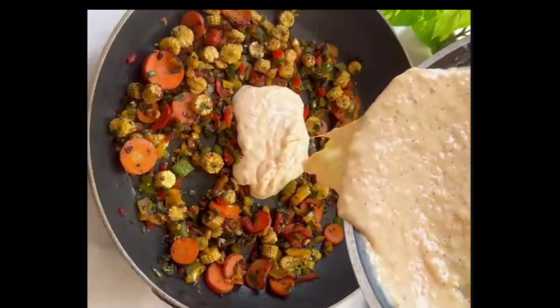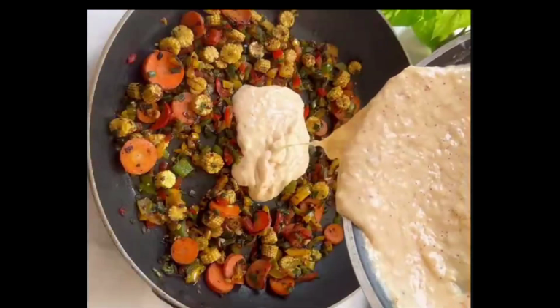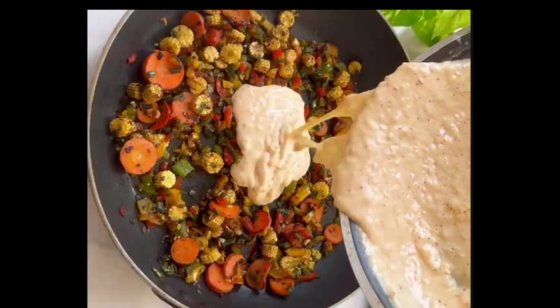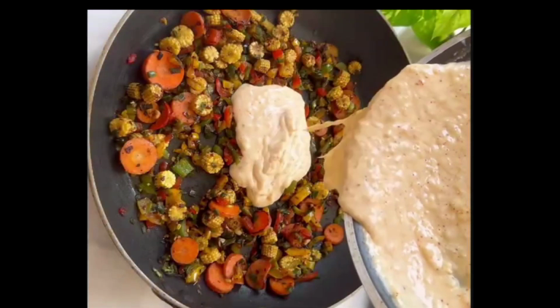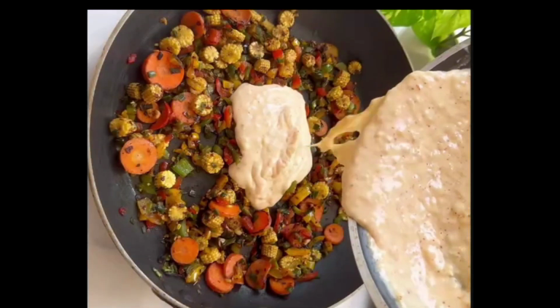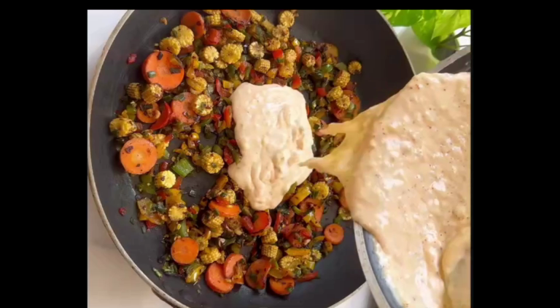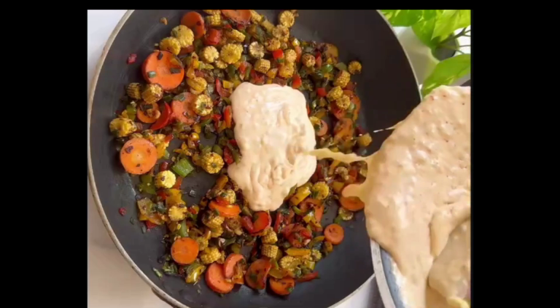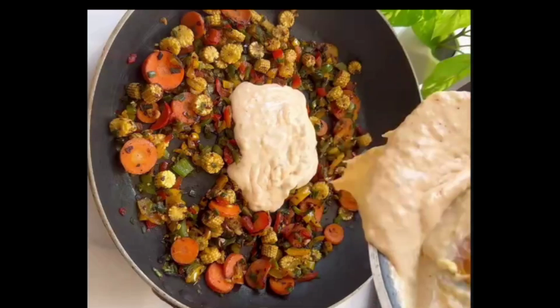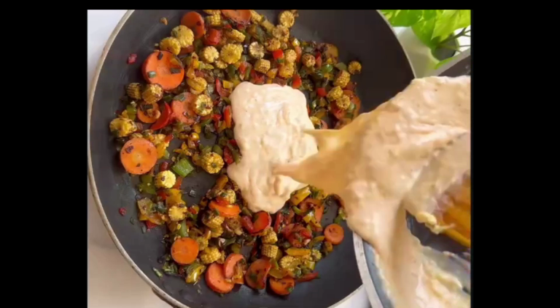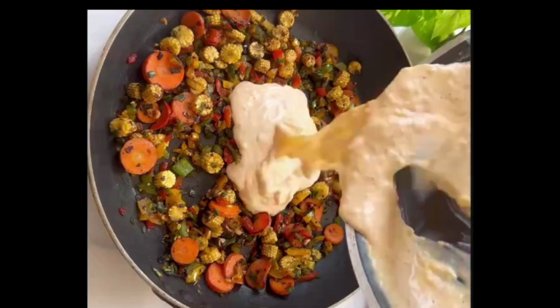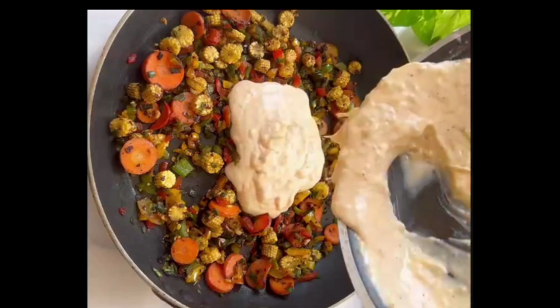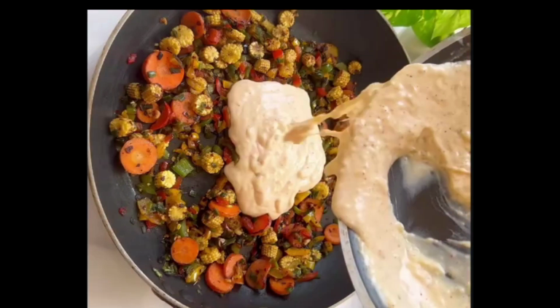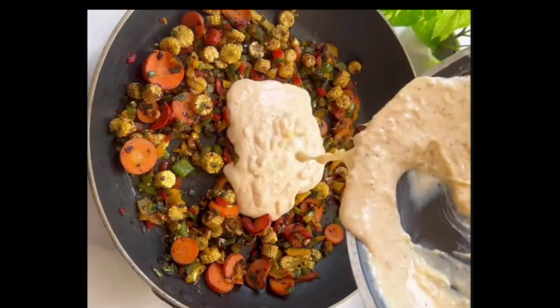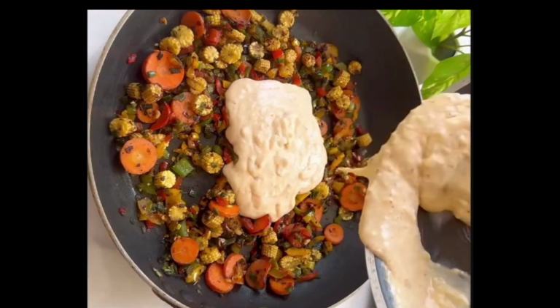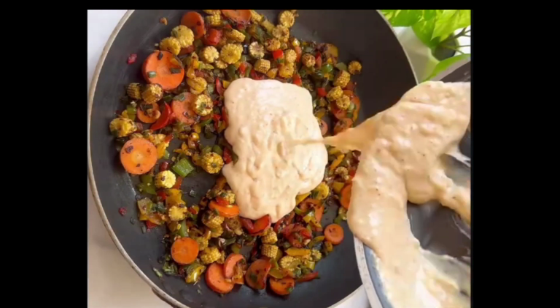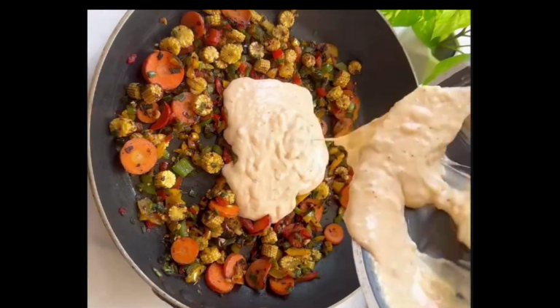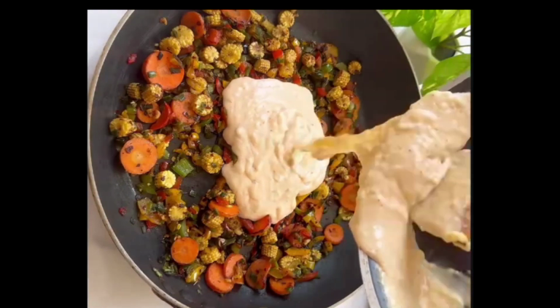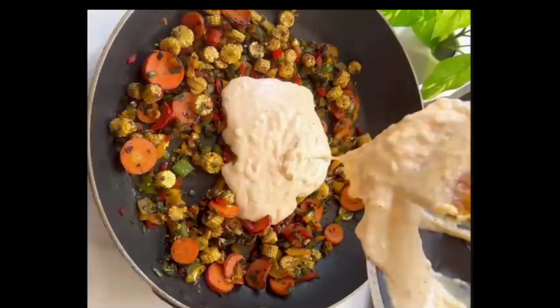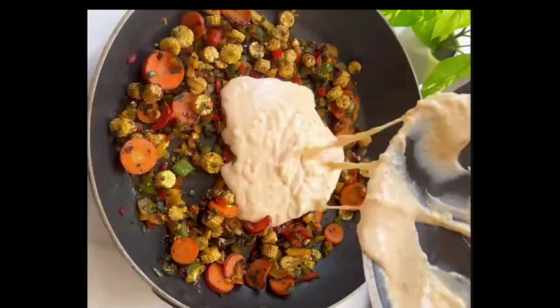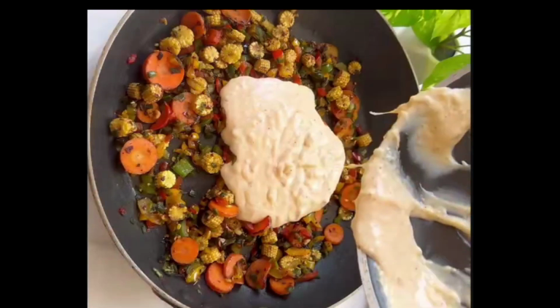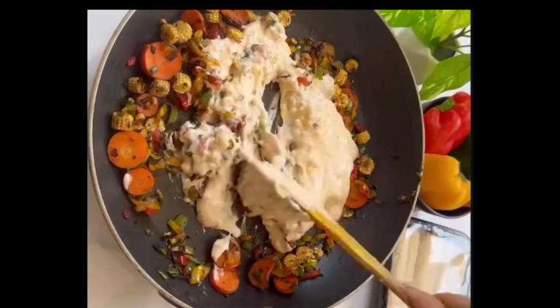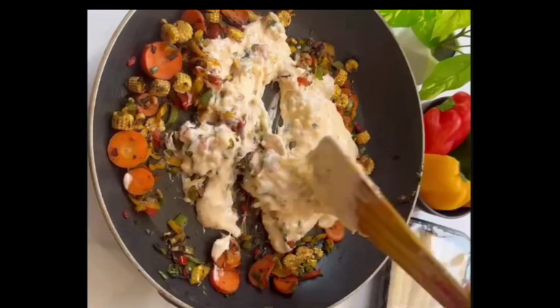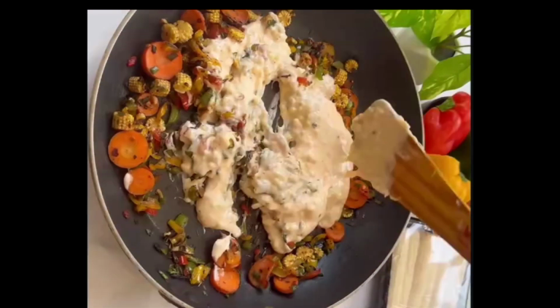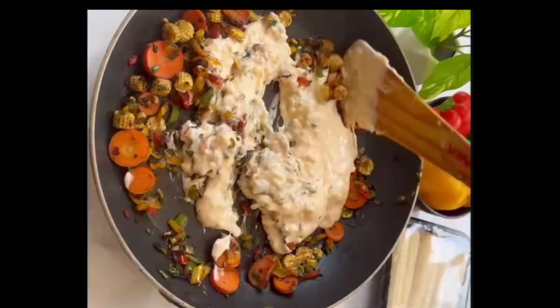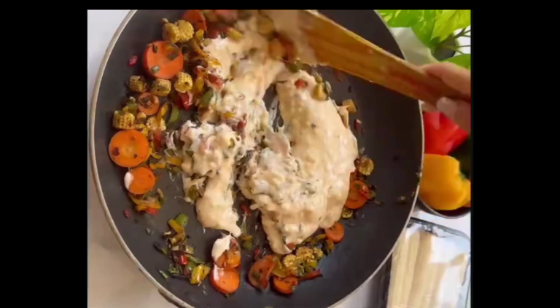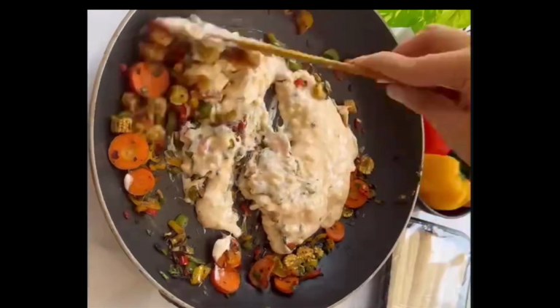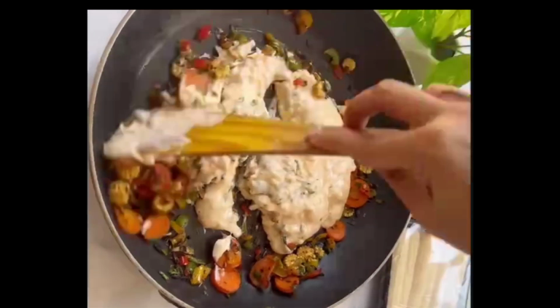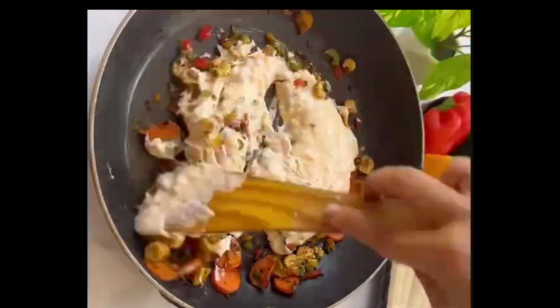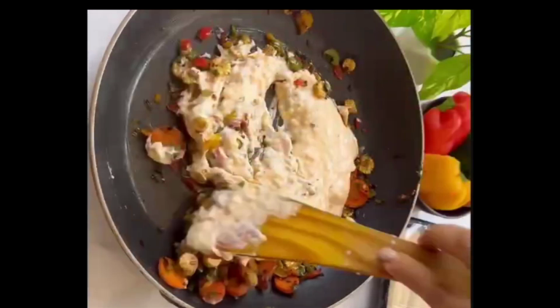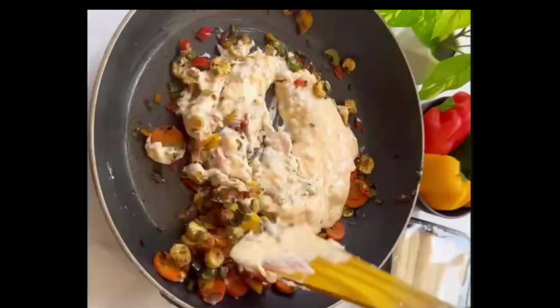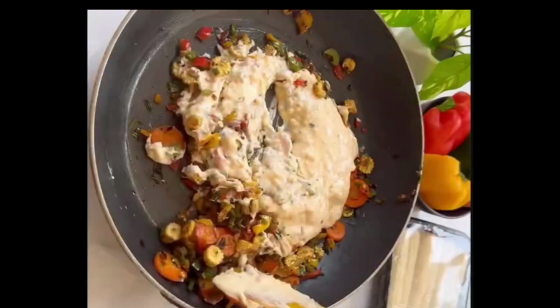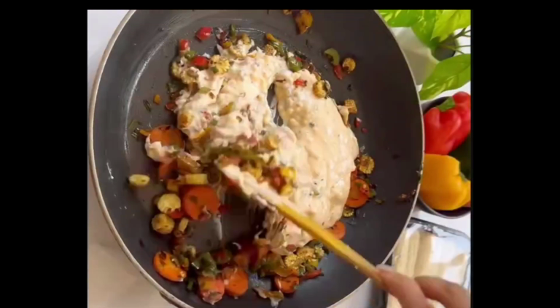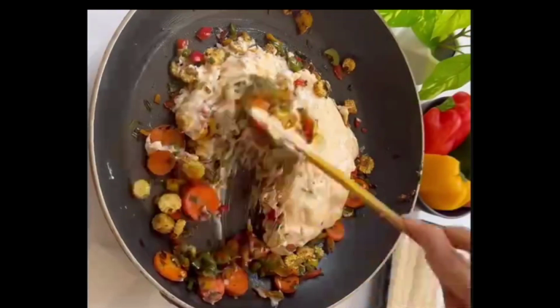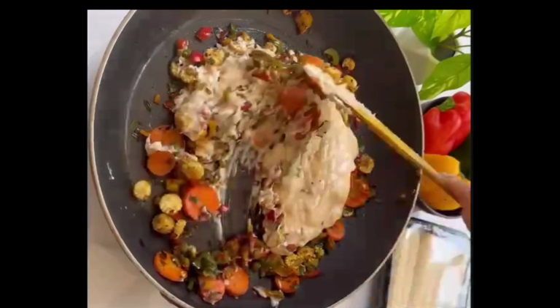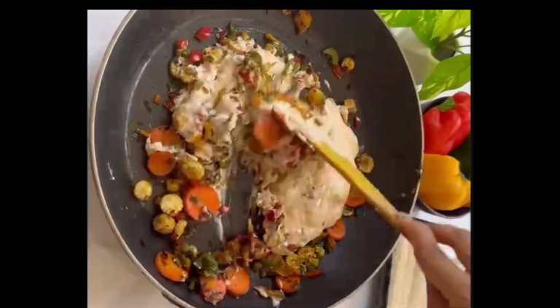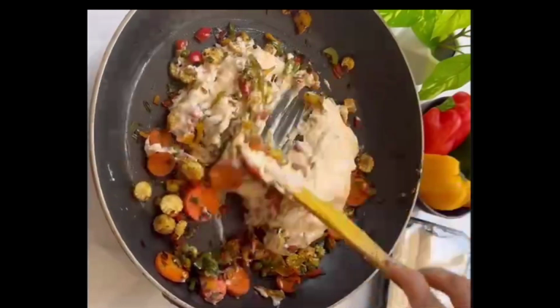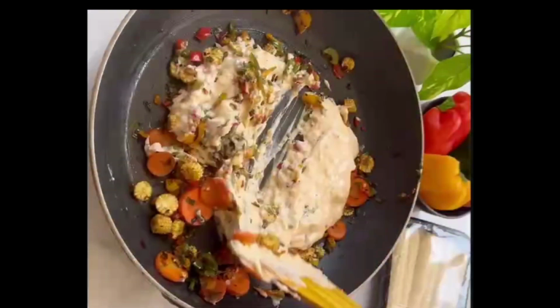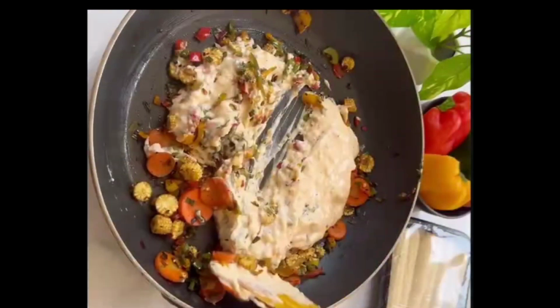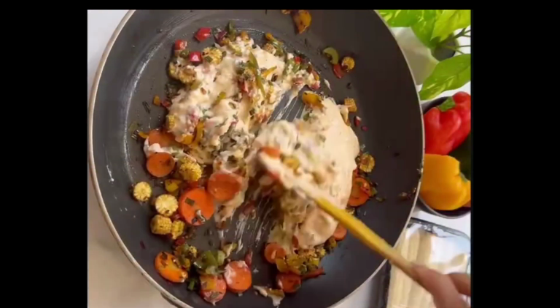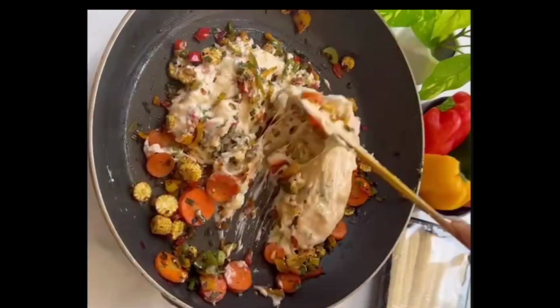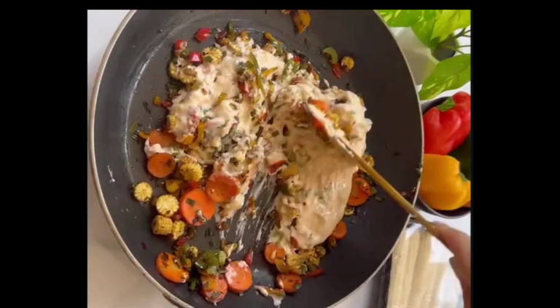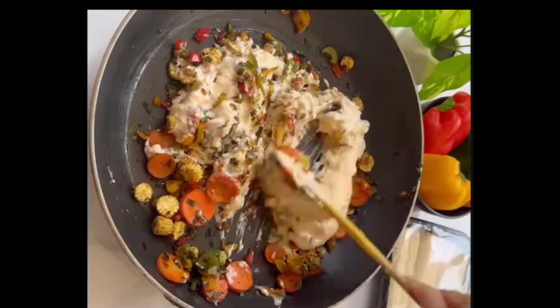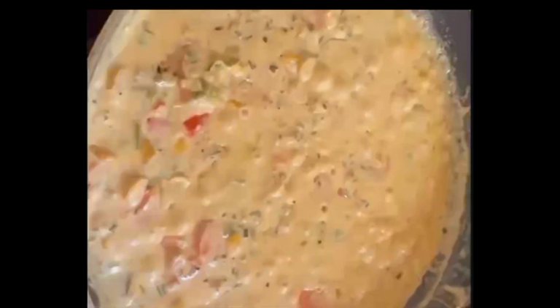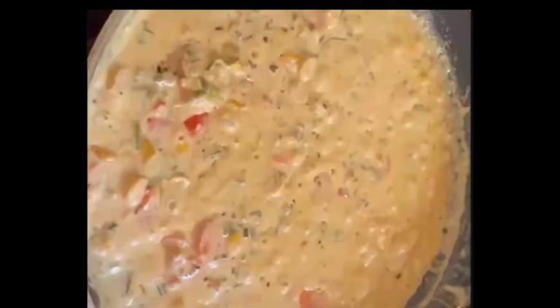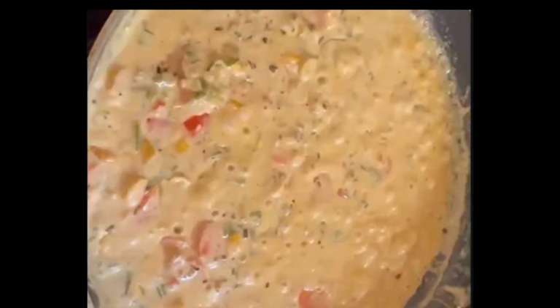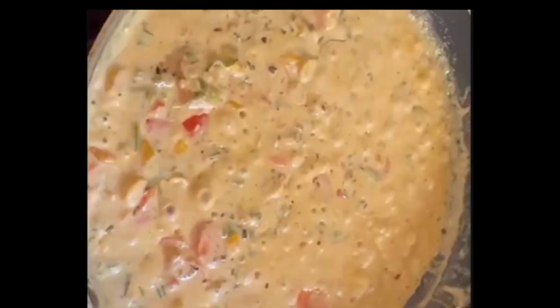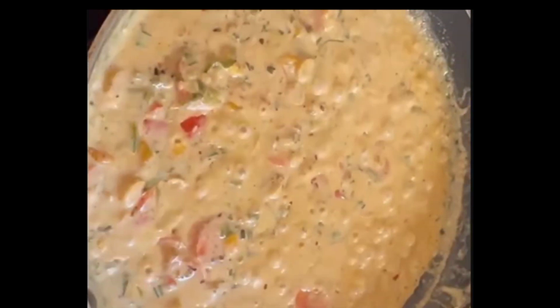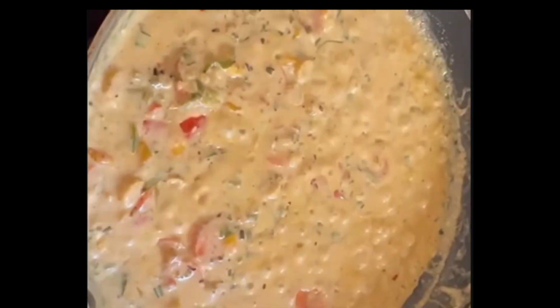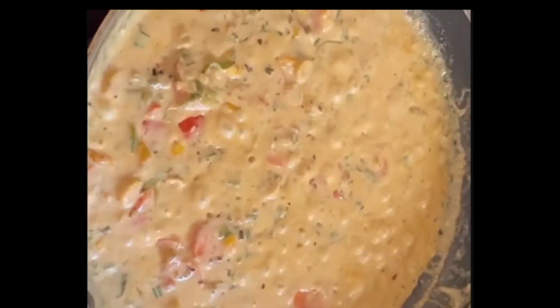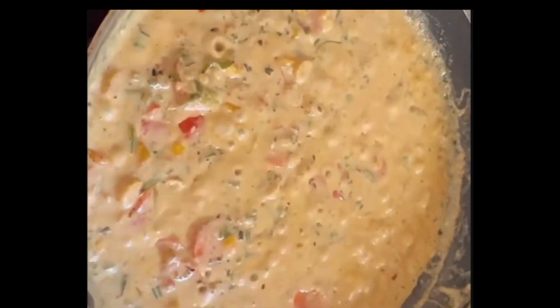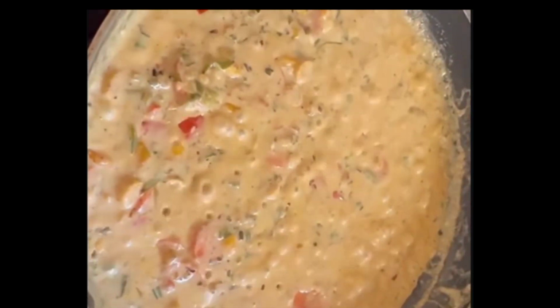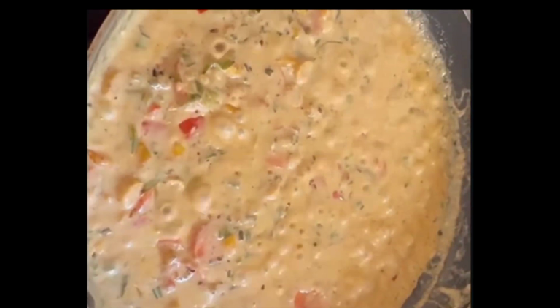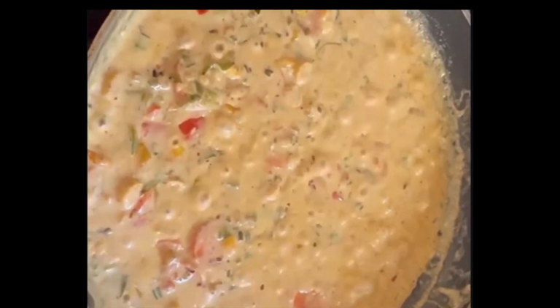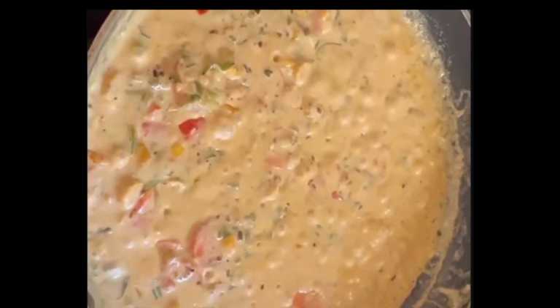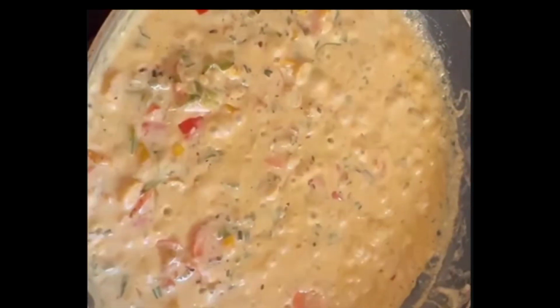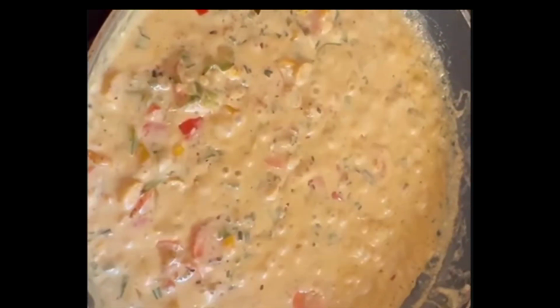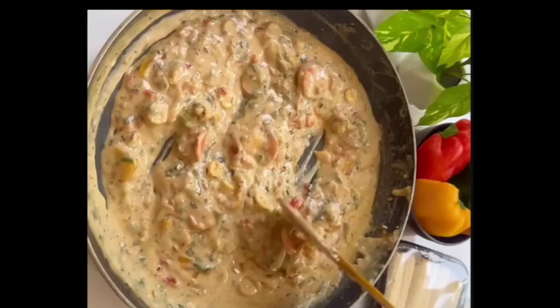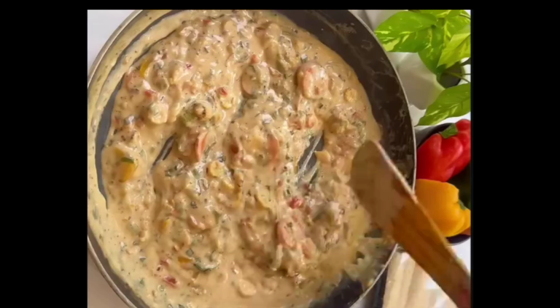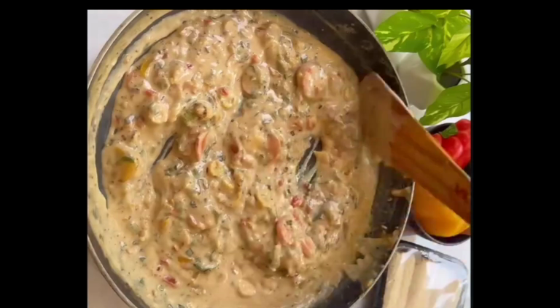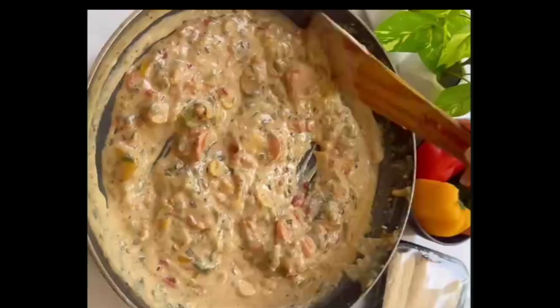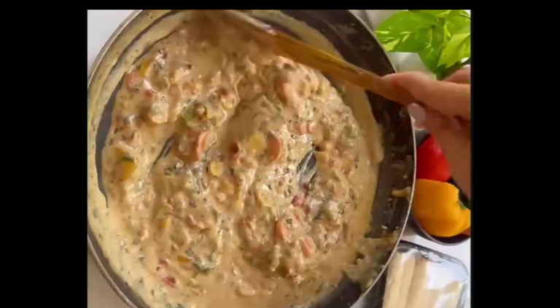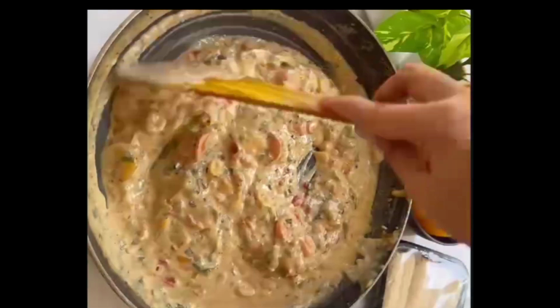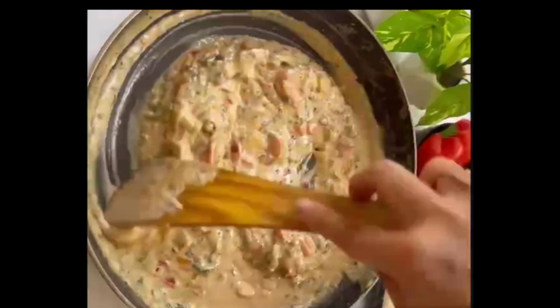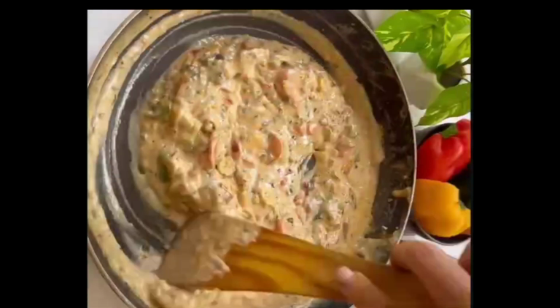Pour the sauce over the veggies, add a little water and allow this to boil really nicely. And that's about it — relish it with rice, it makes such a yummy meal.